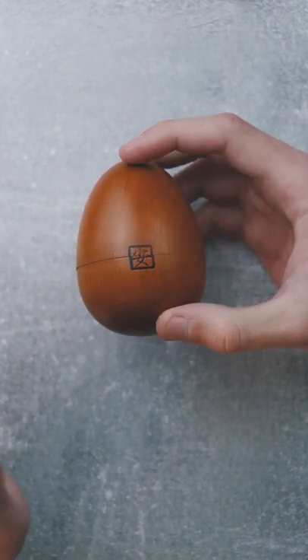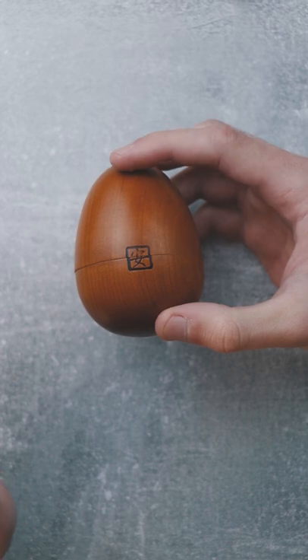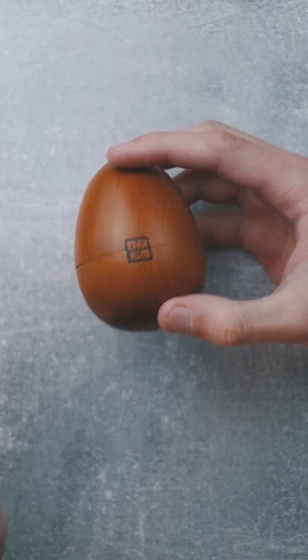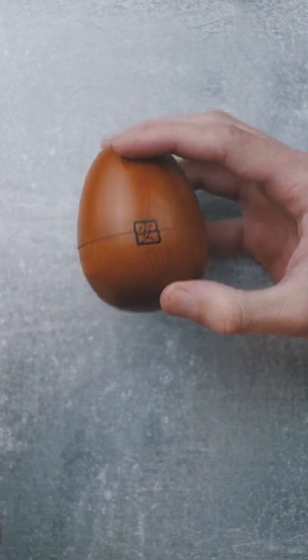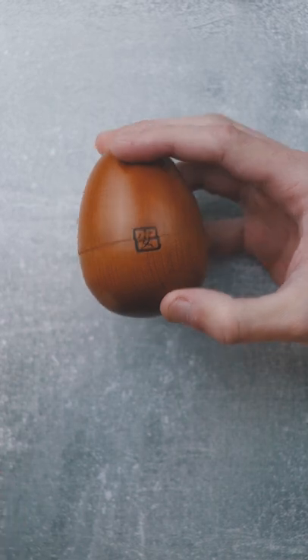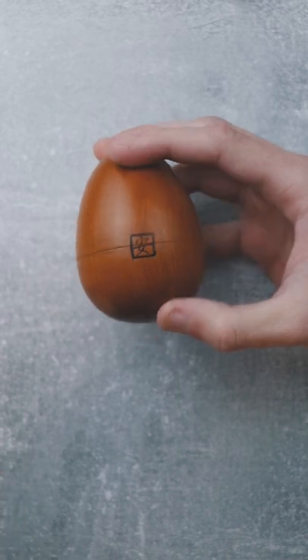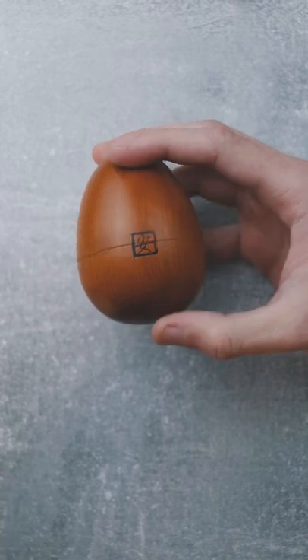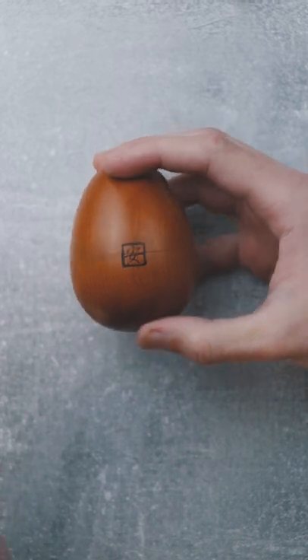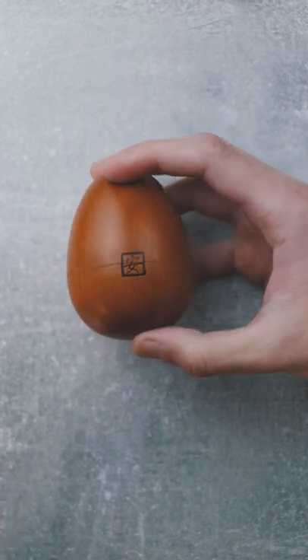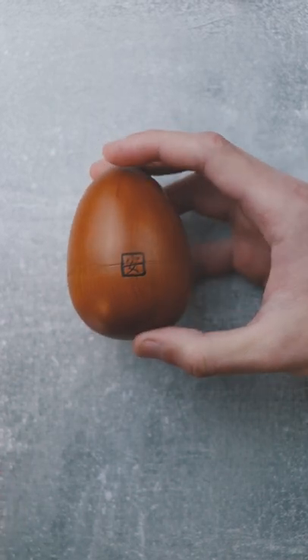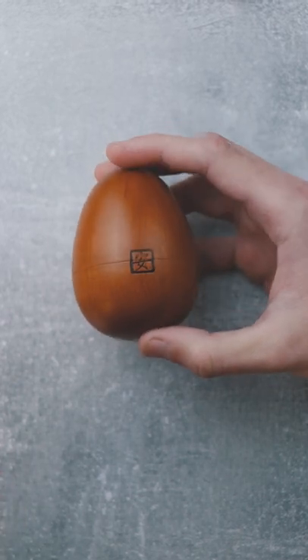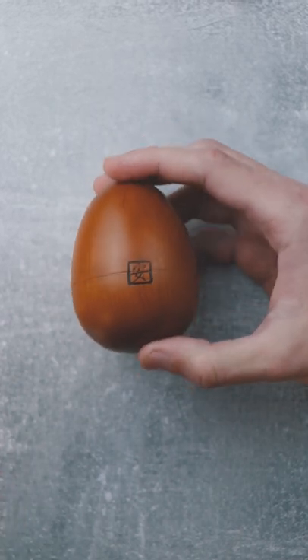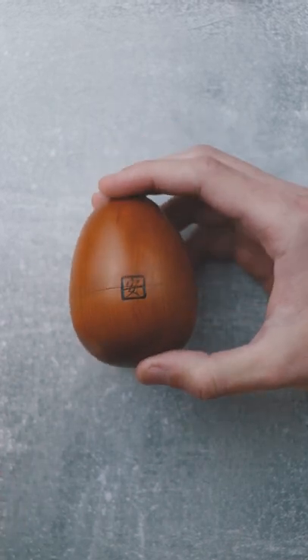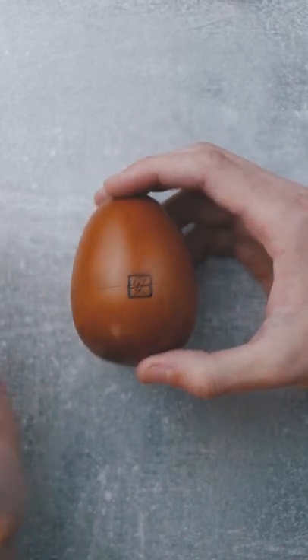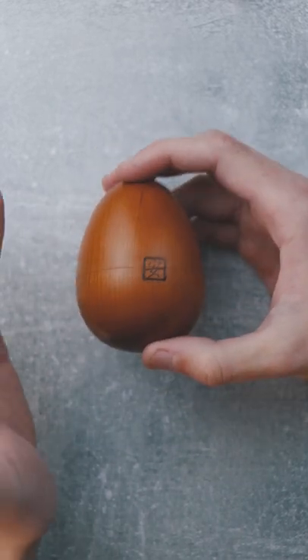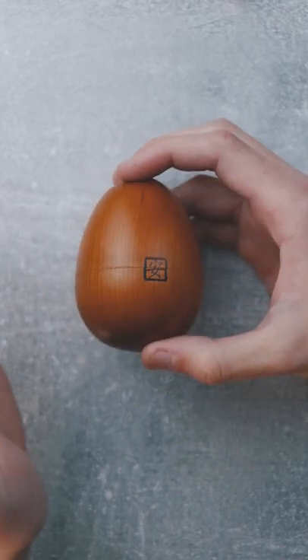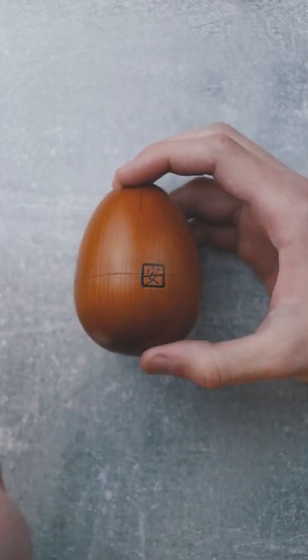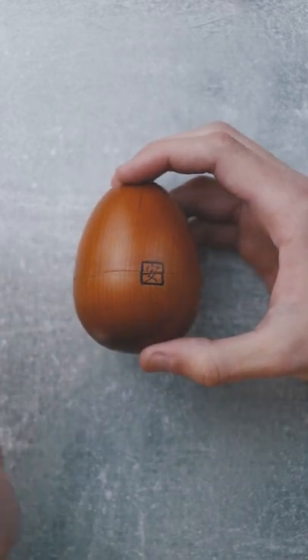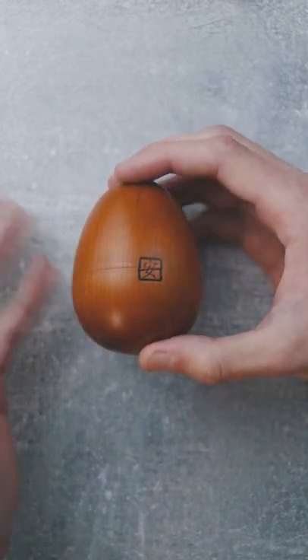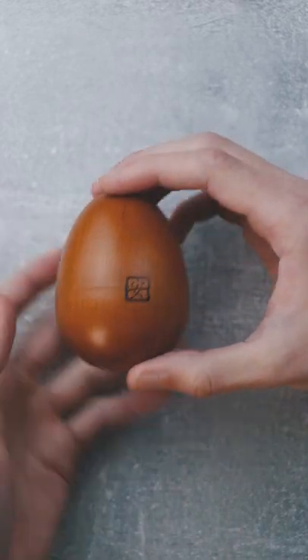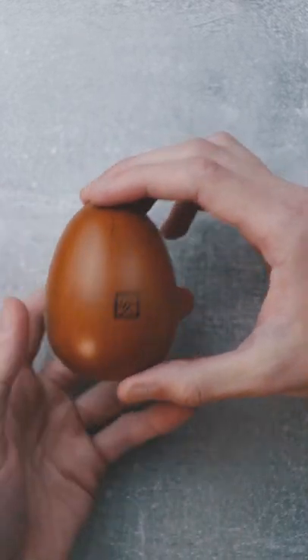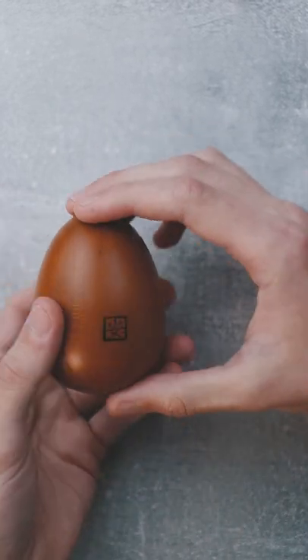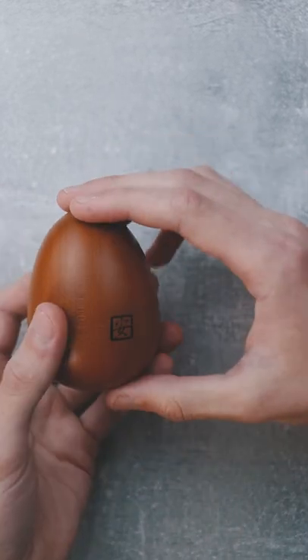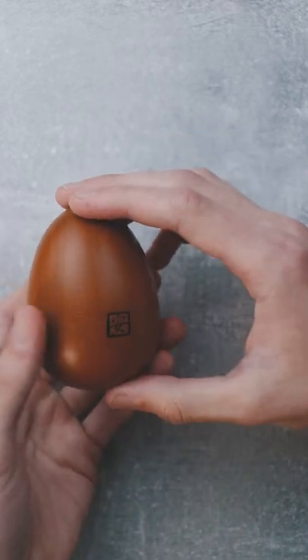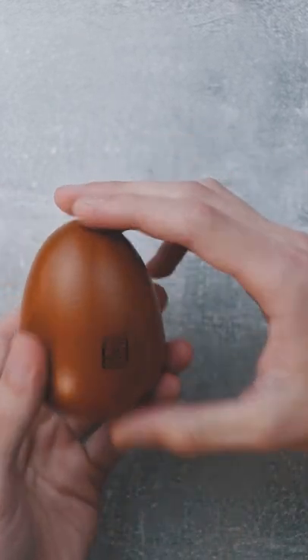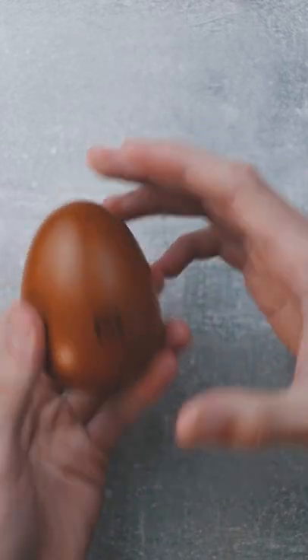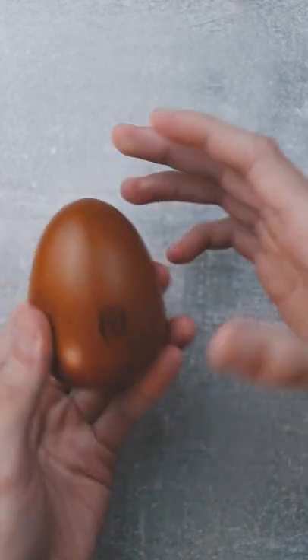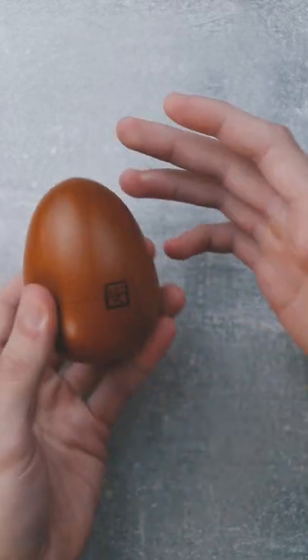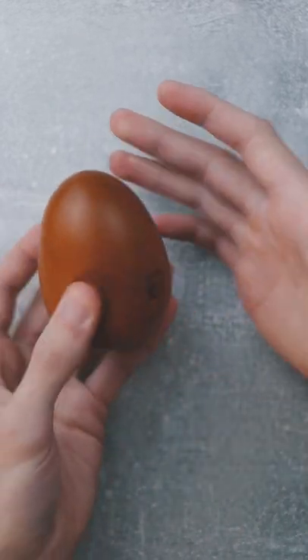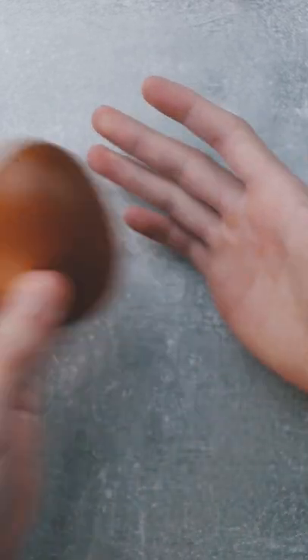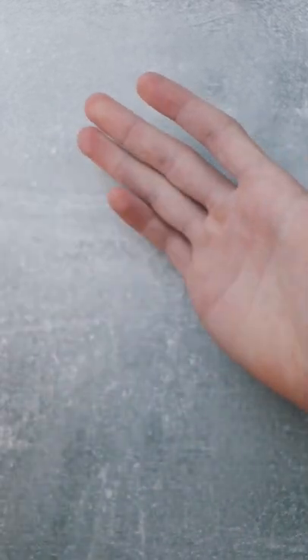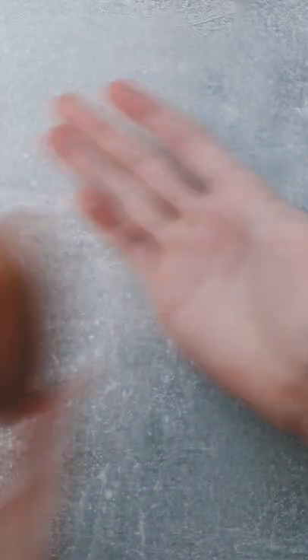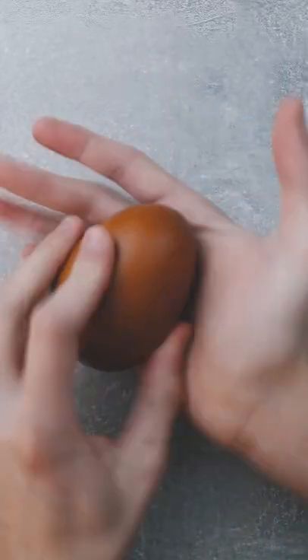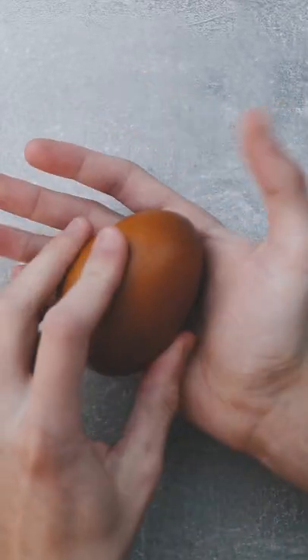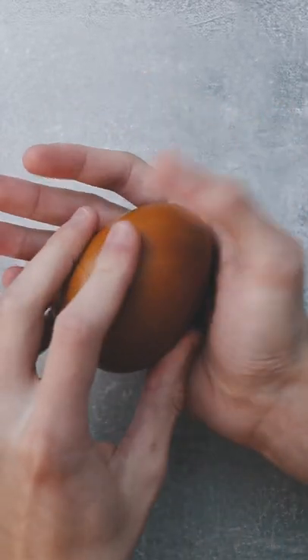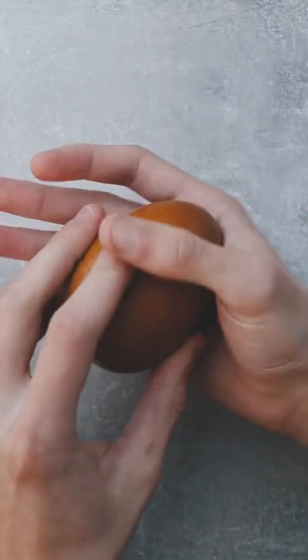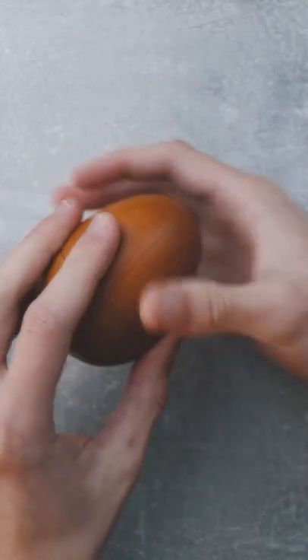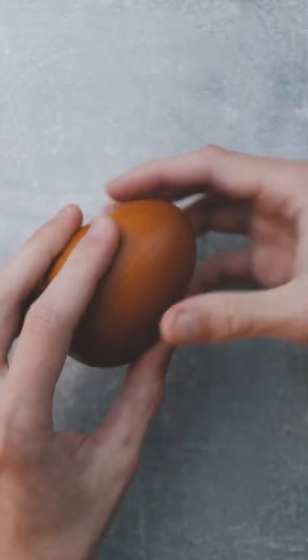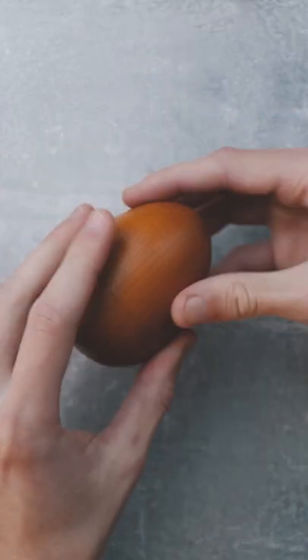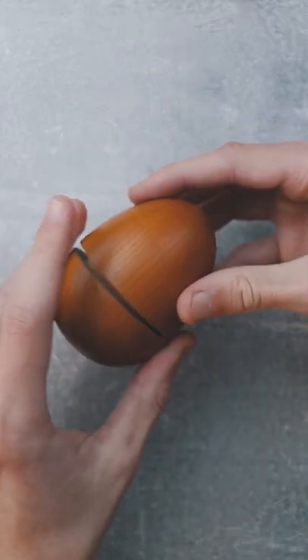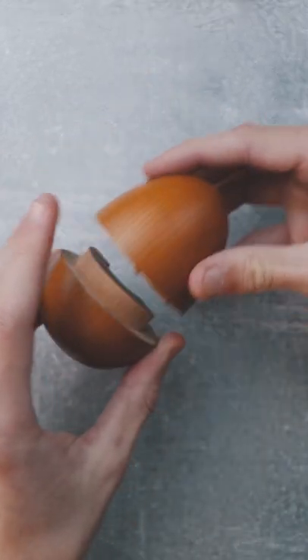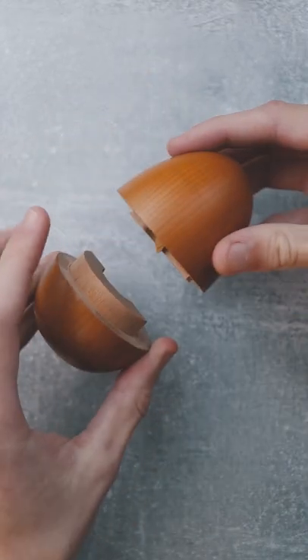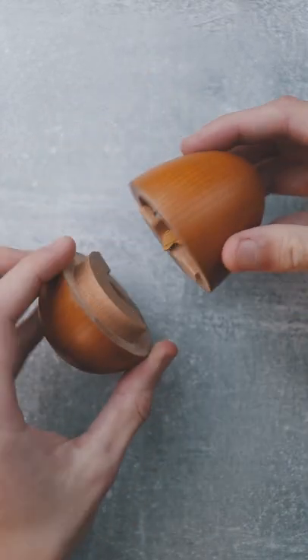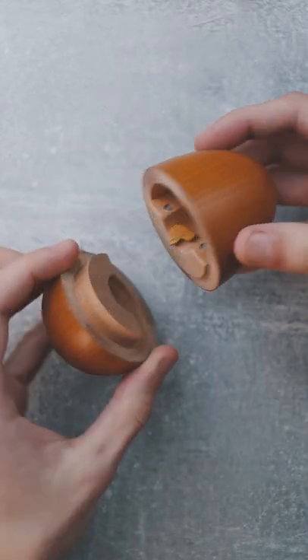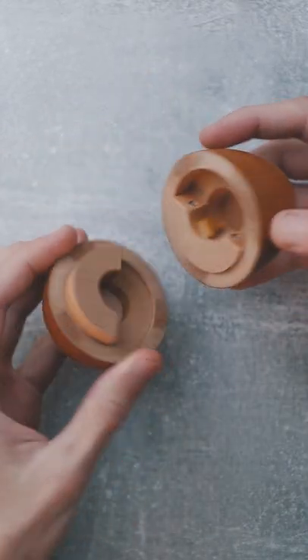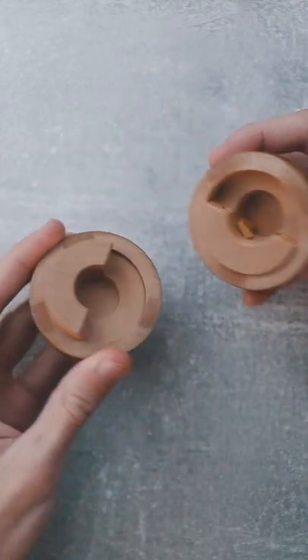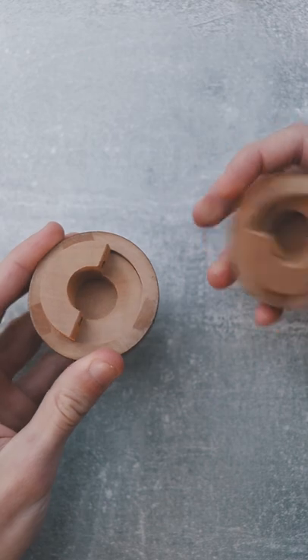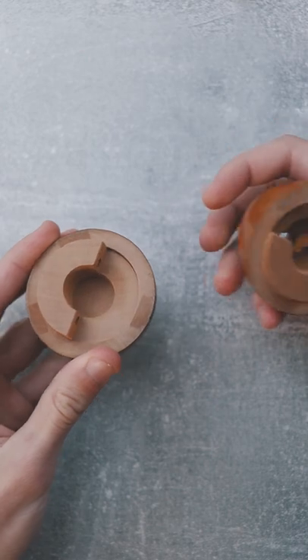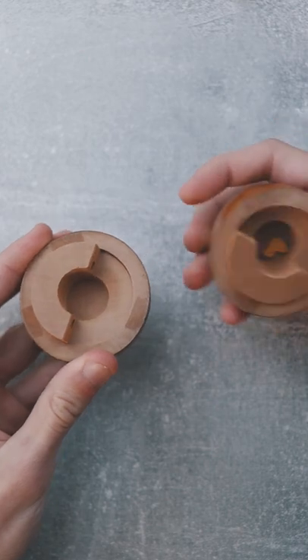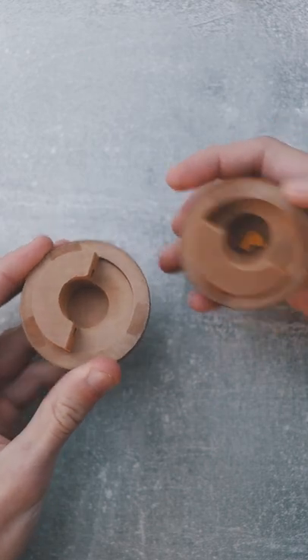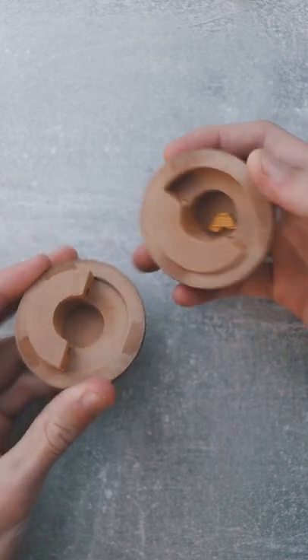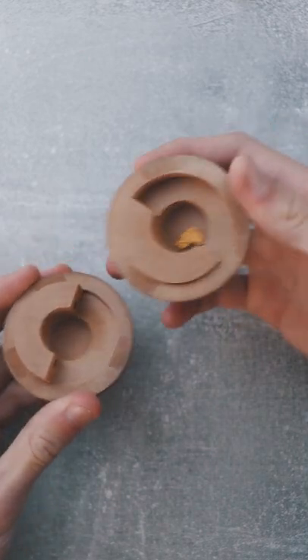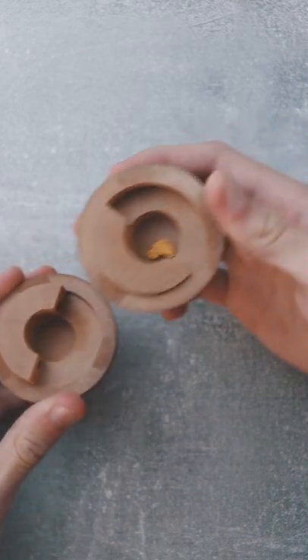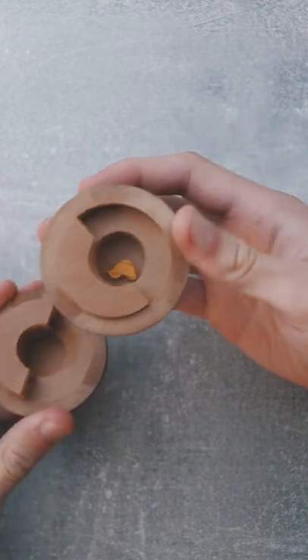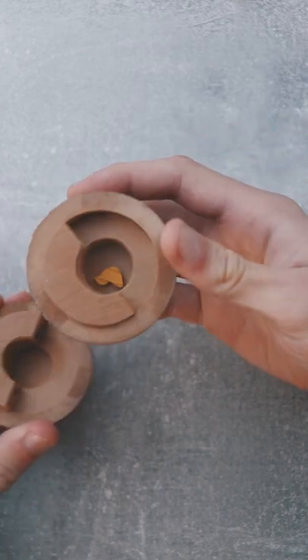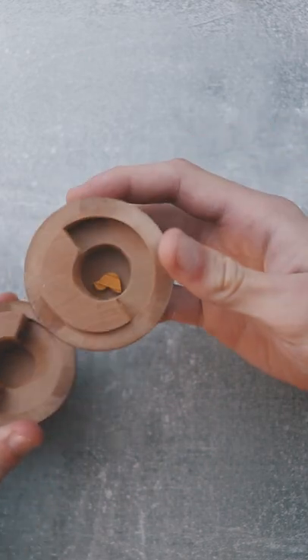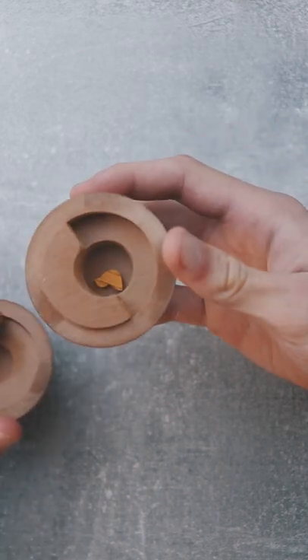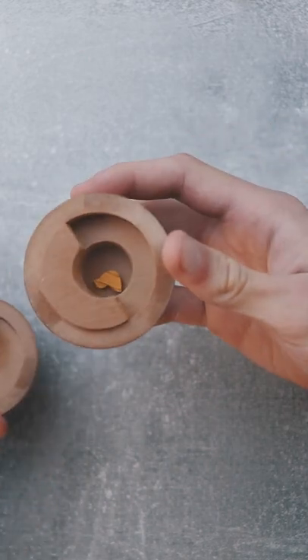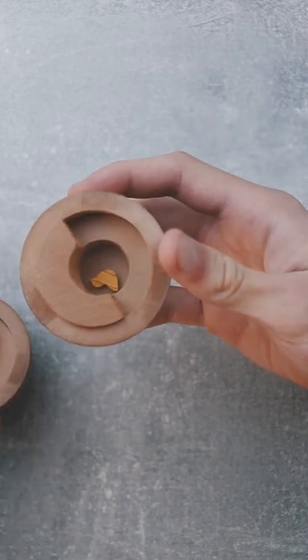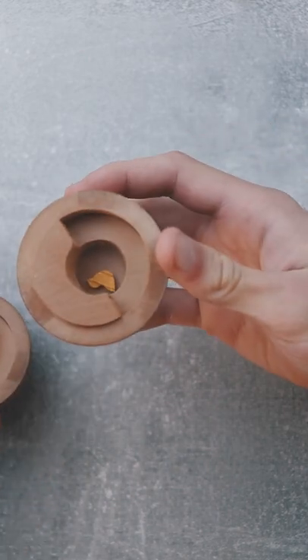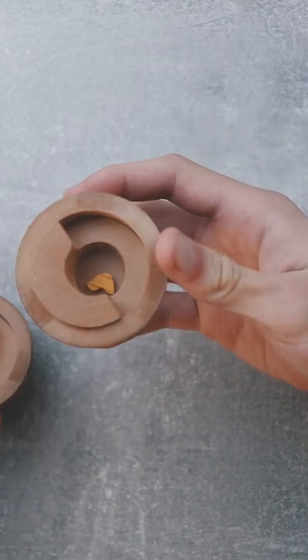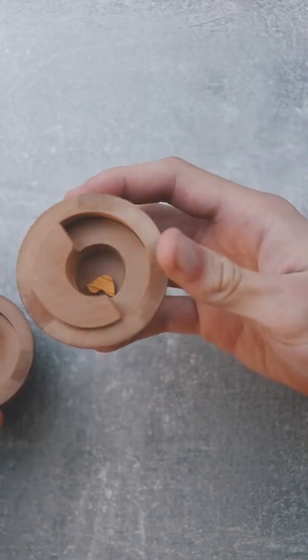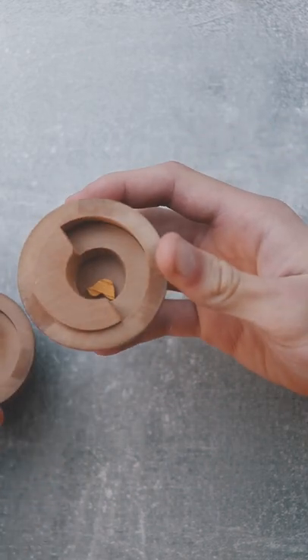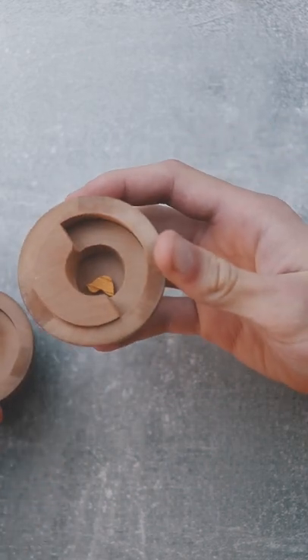What's so delightful about this puzzle is that to open it up, you need to actually crack the egg open and find a small chicken inside.